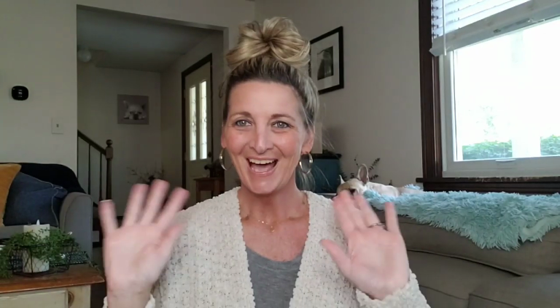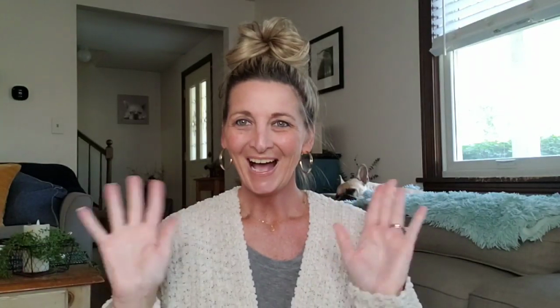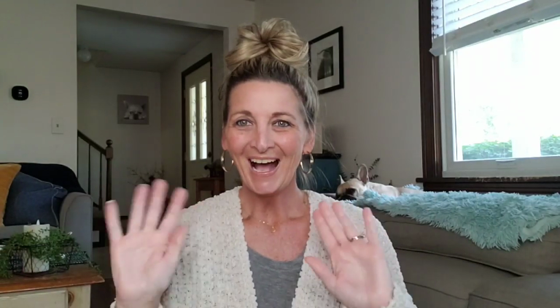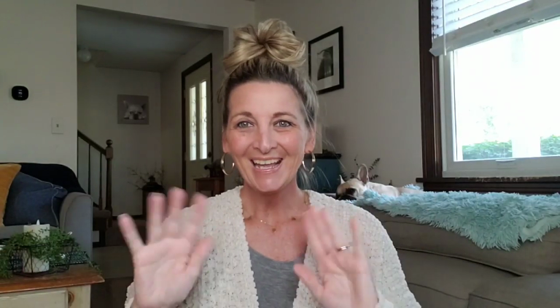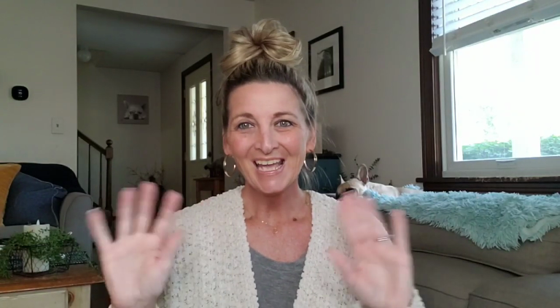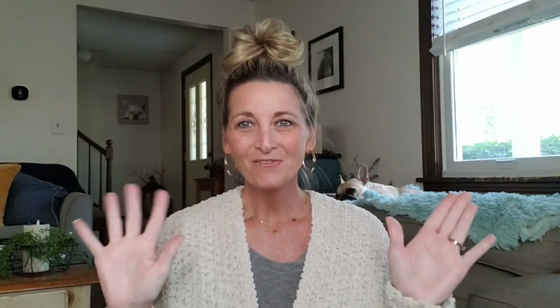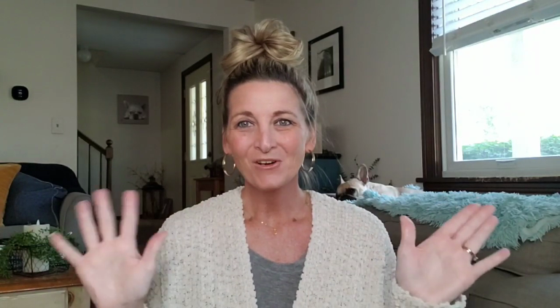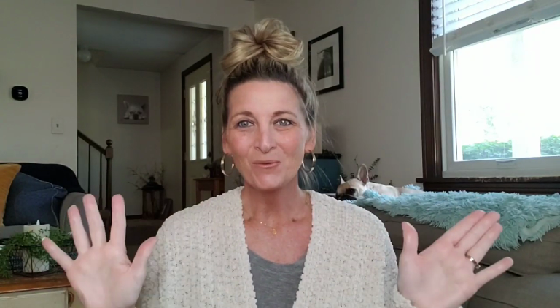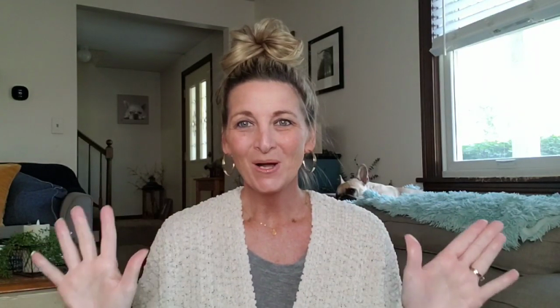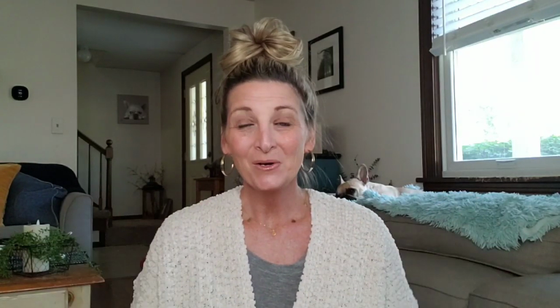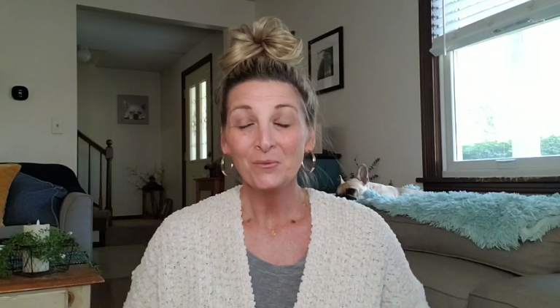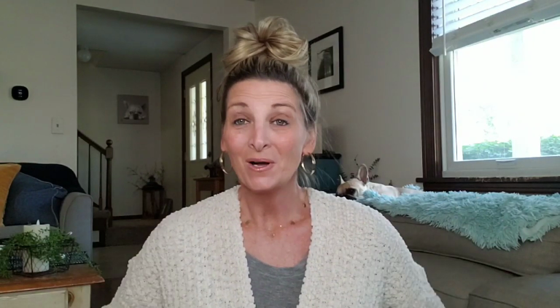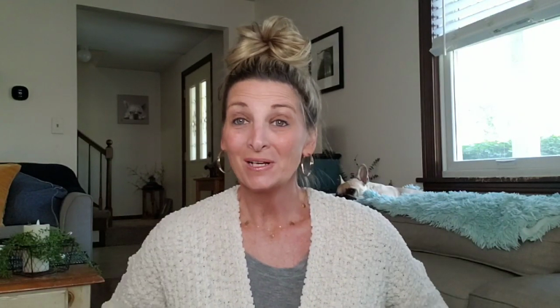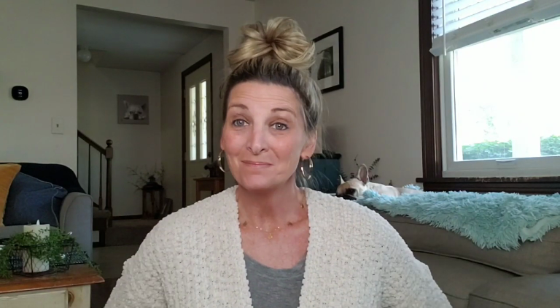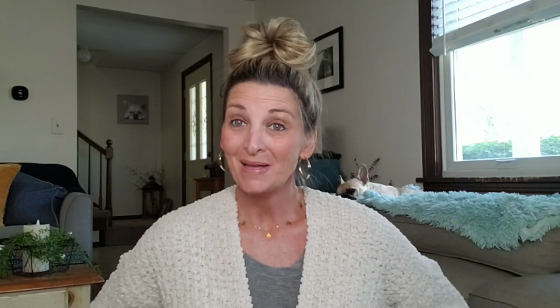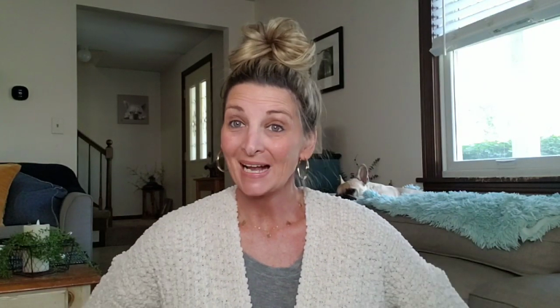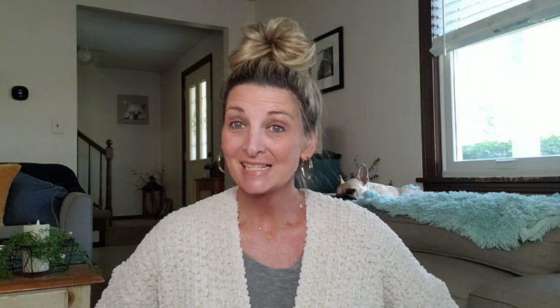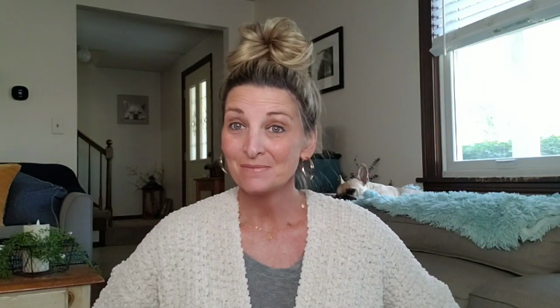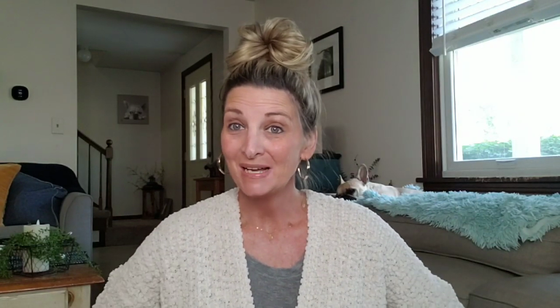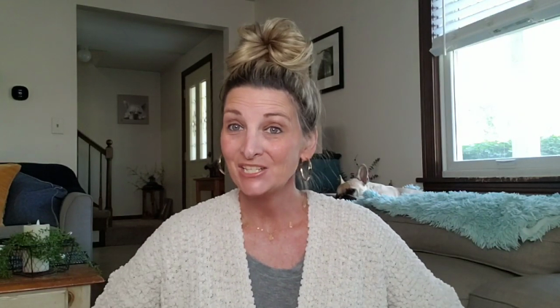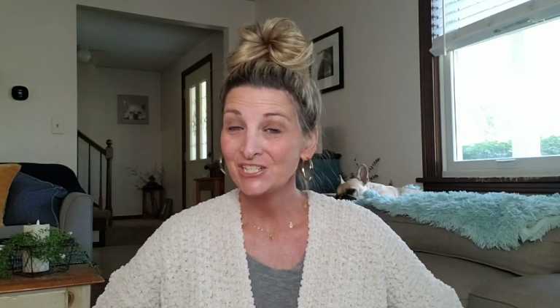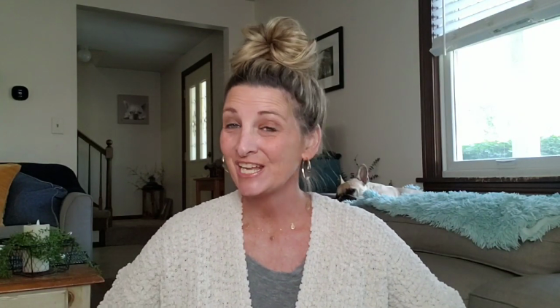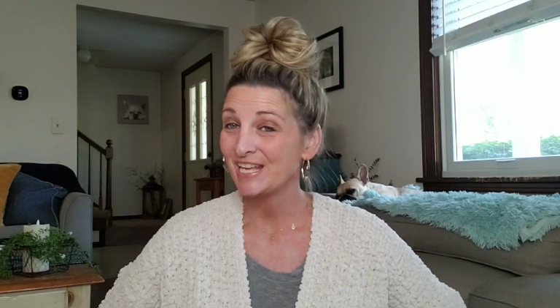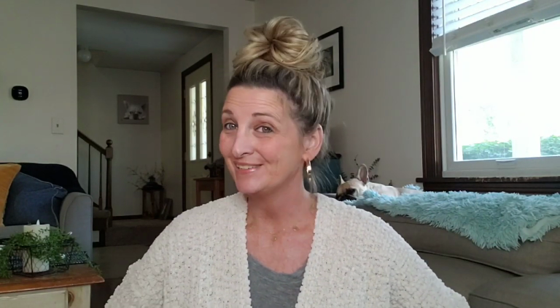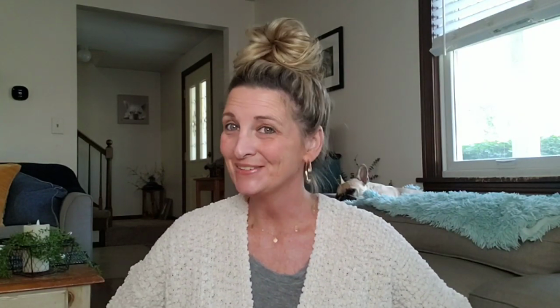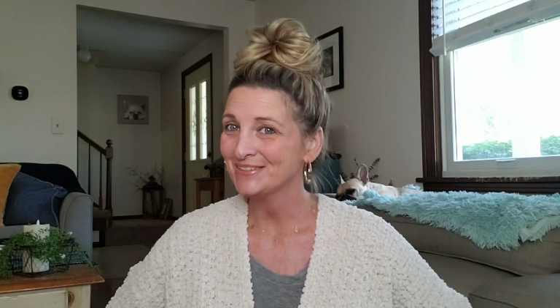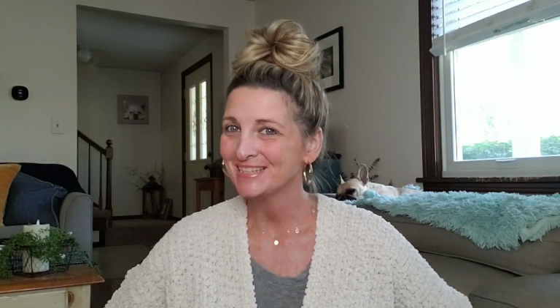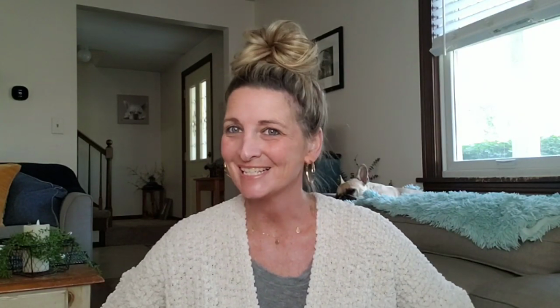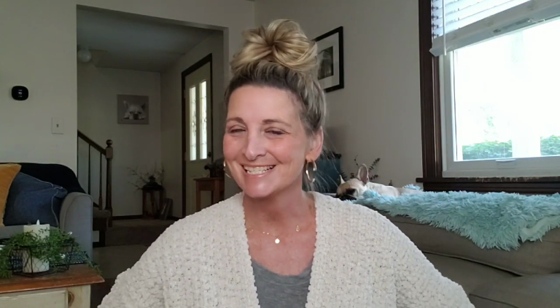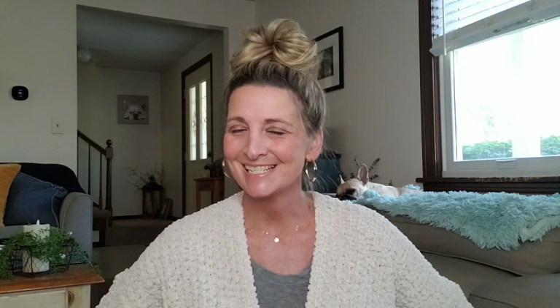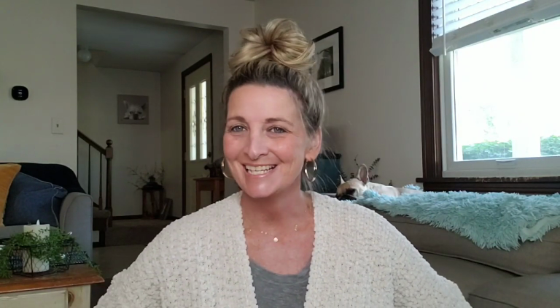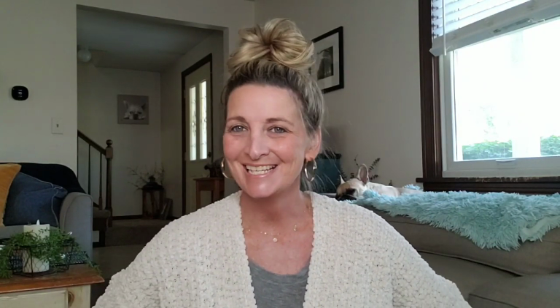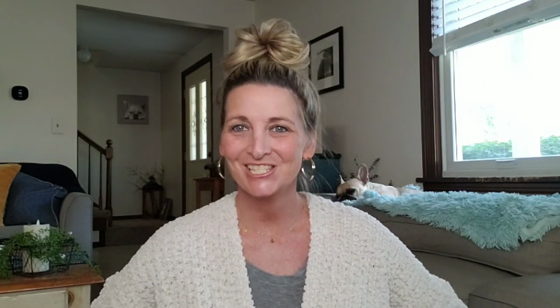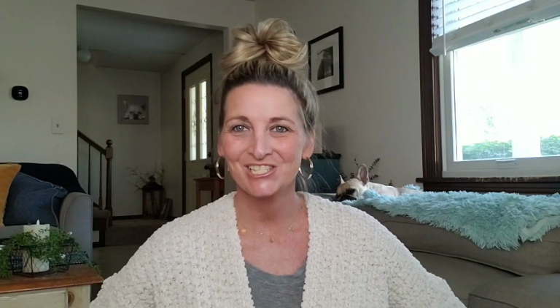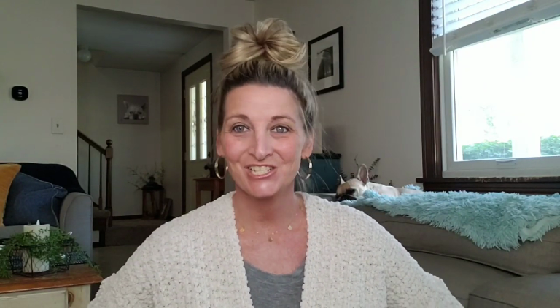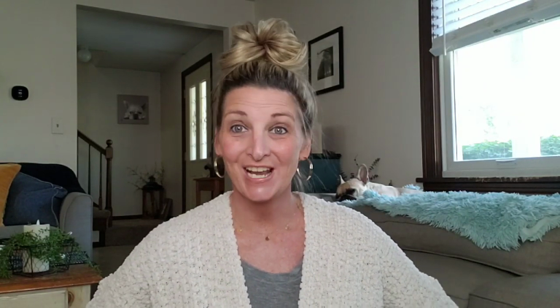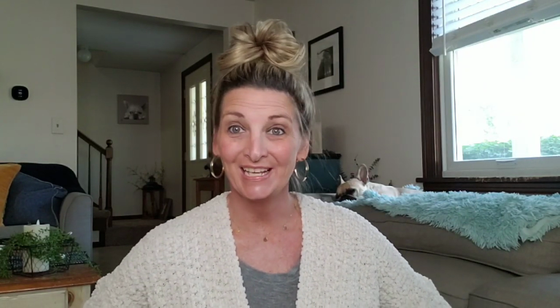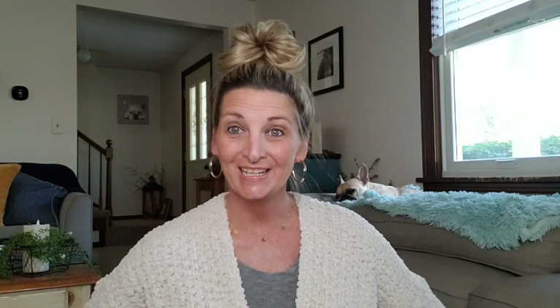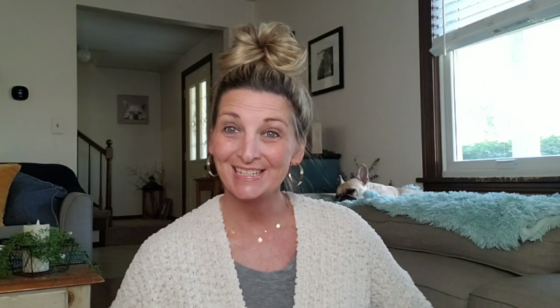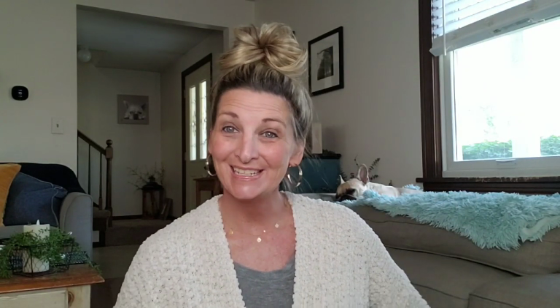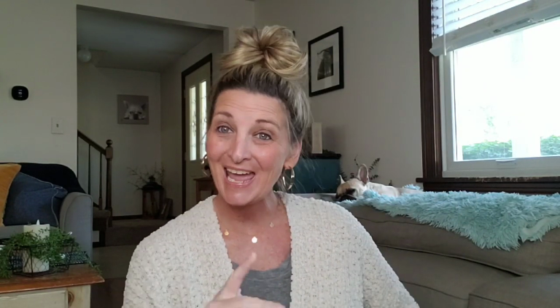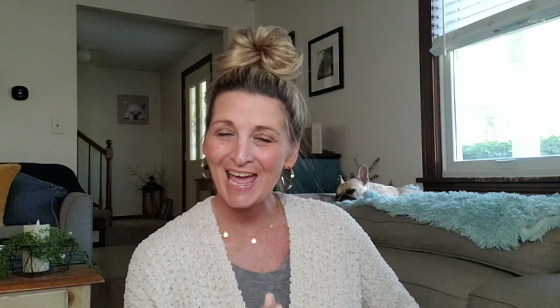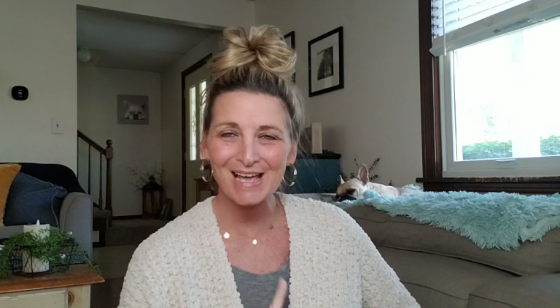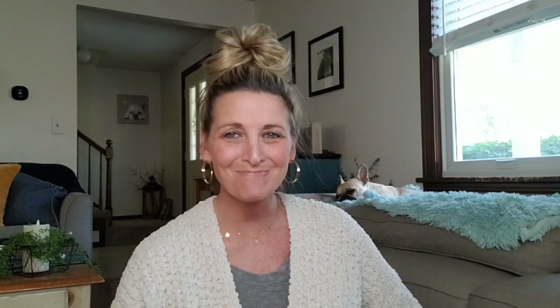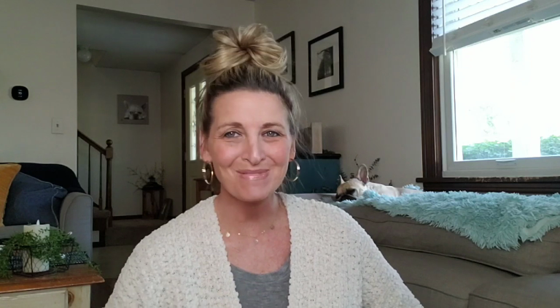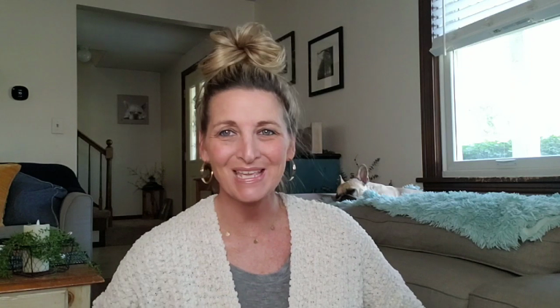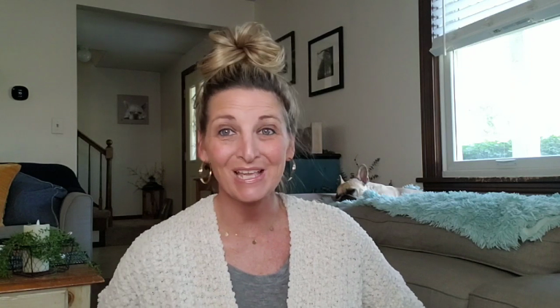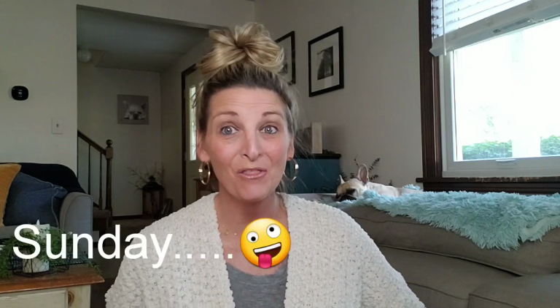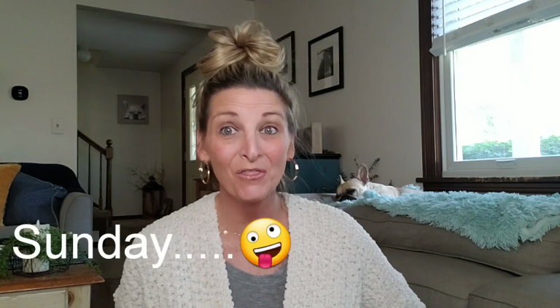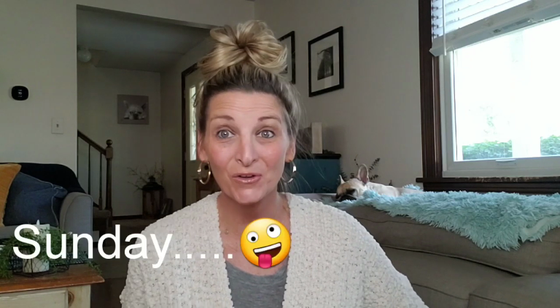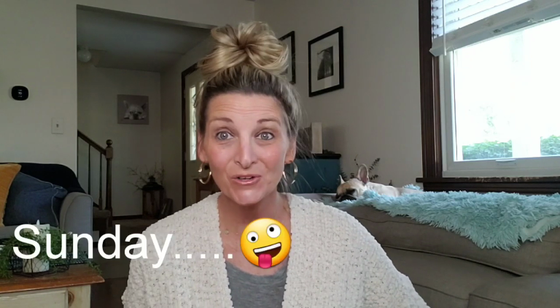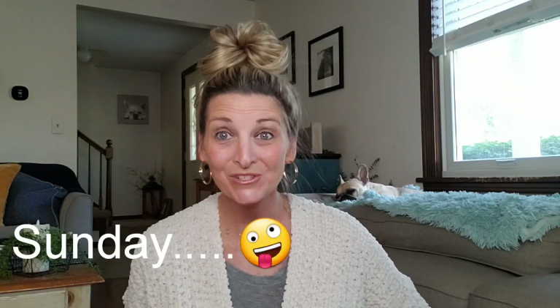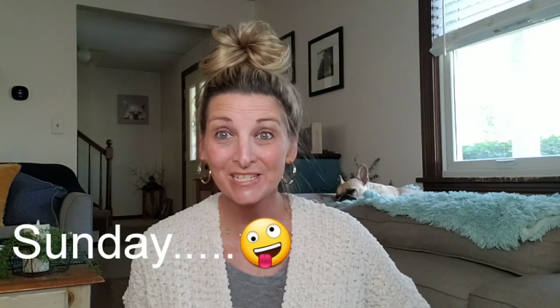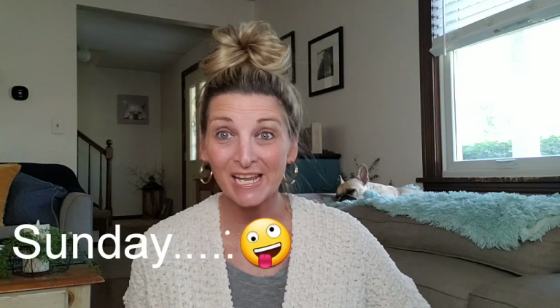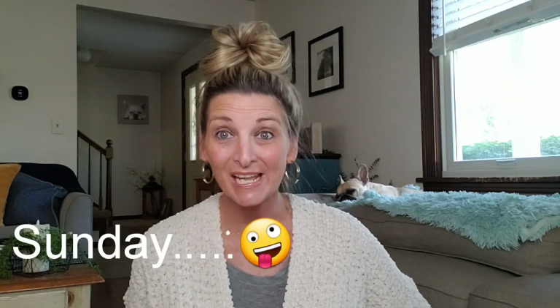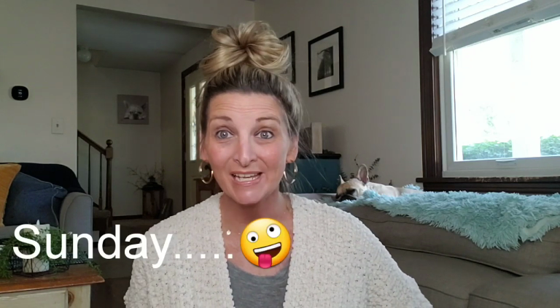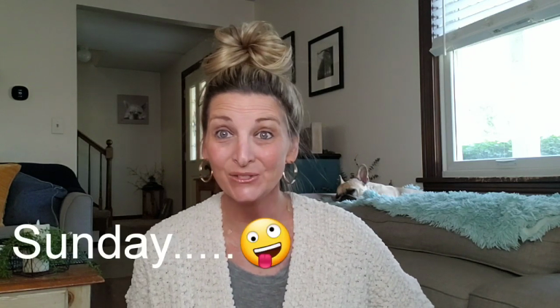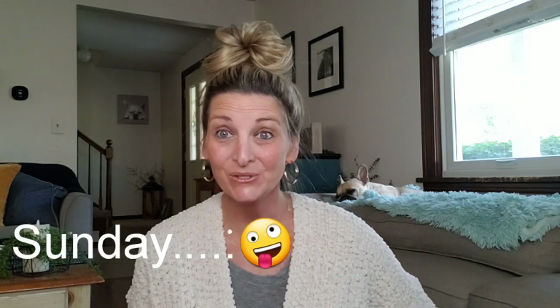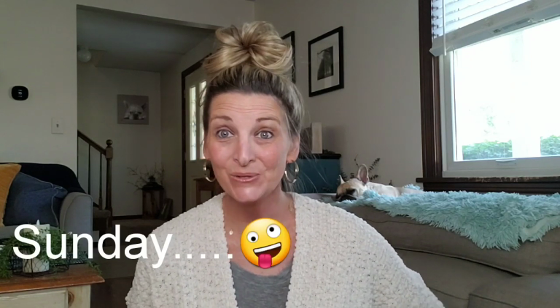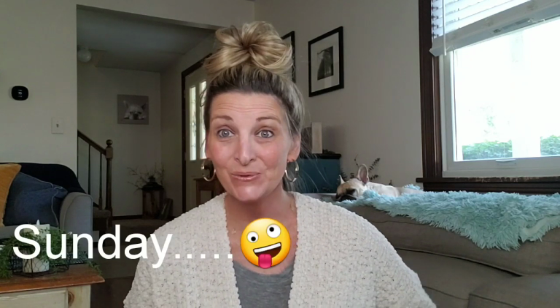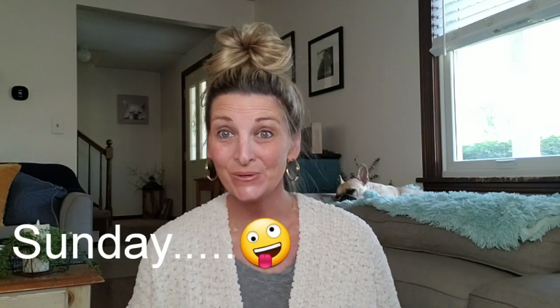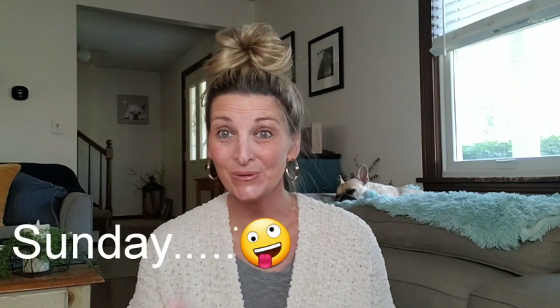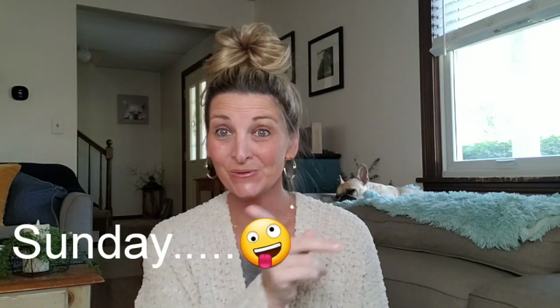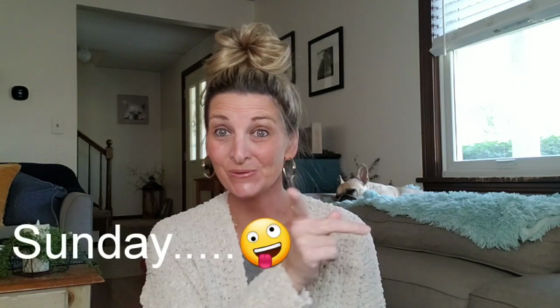Hi, everyone. Welcome back to my channel. This is Jenny, and happy Thursday to you.